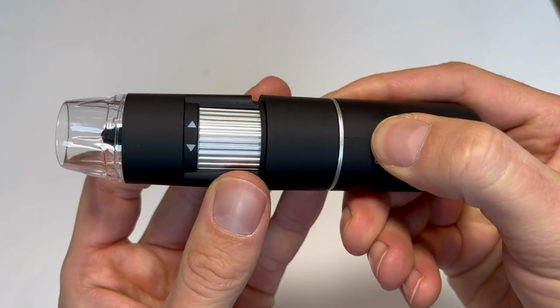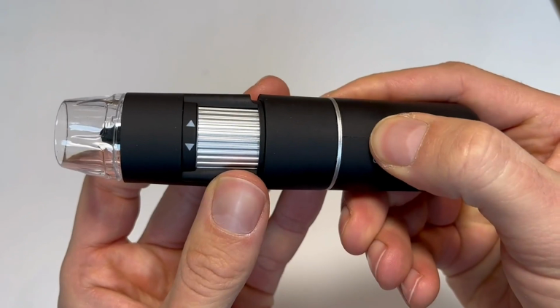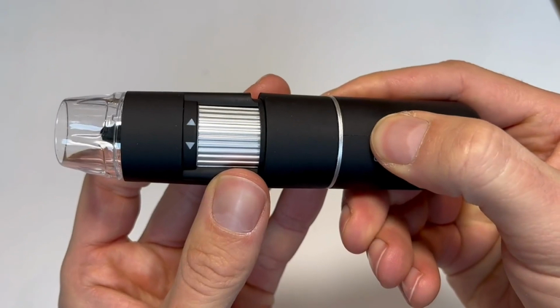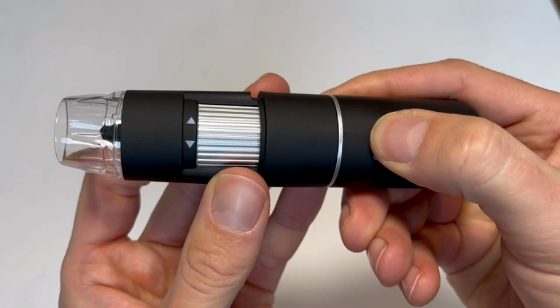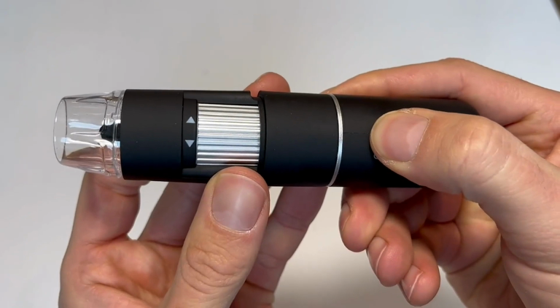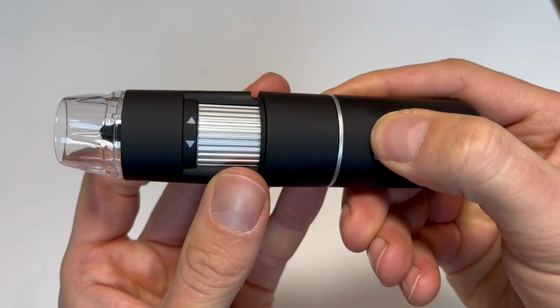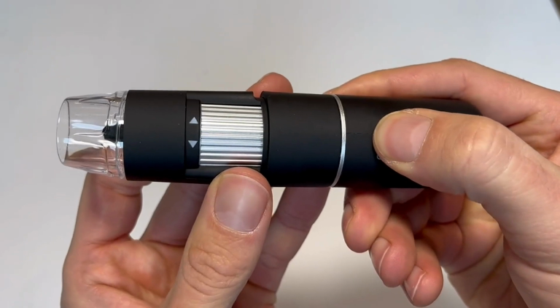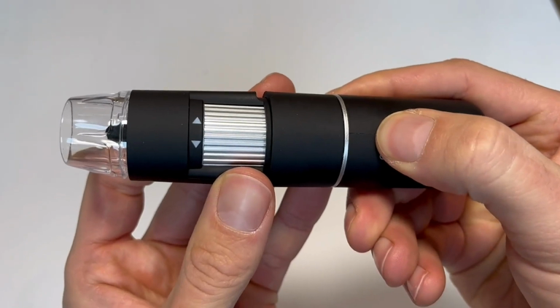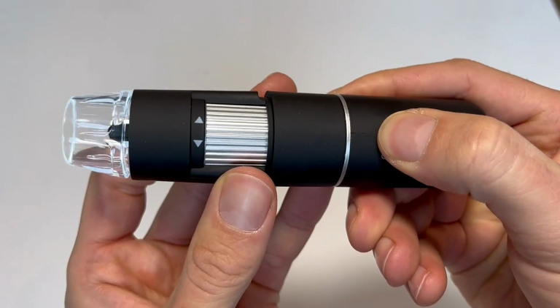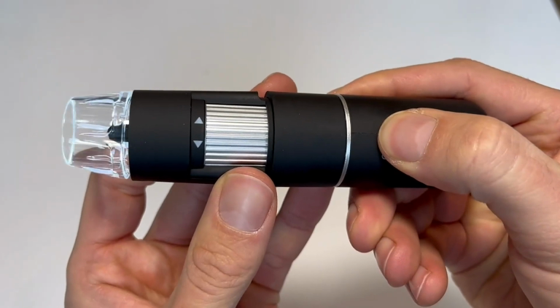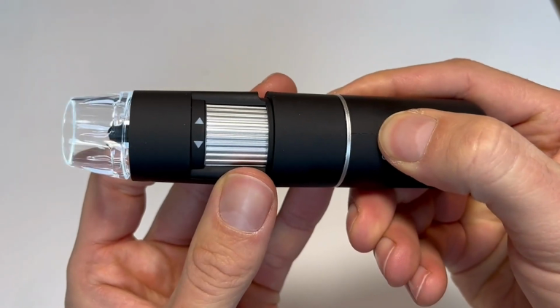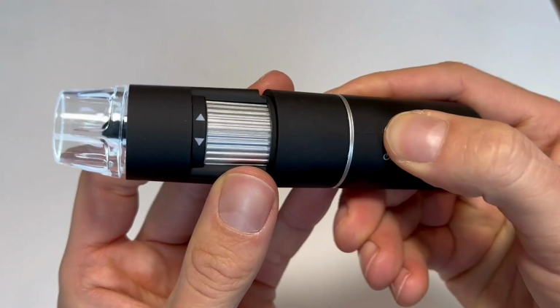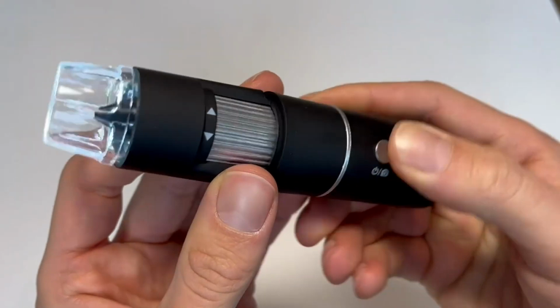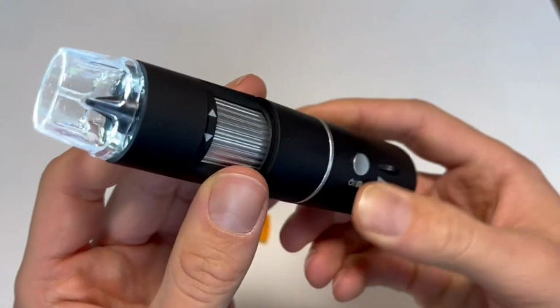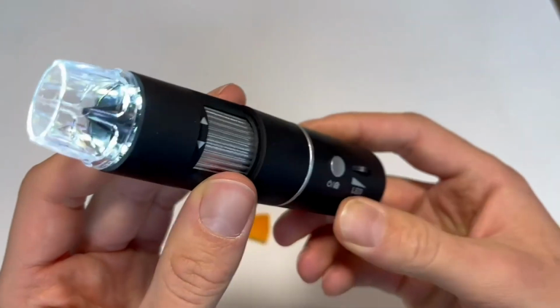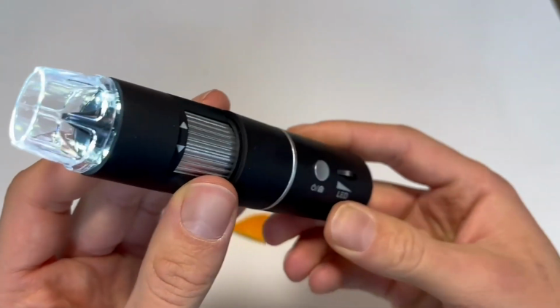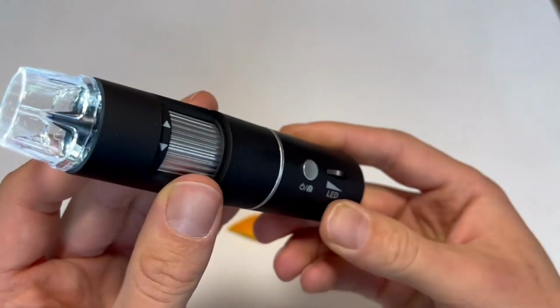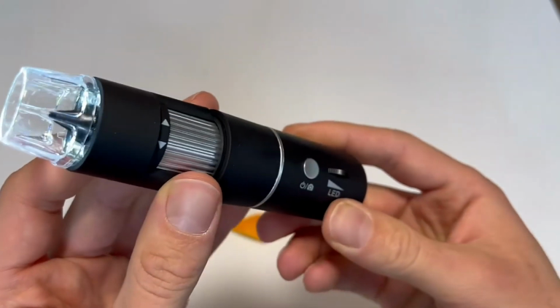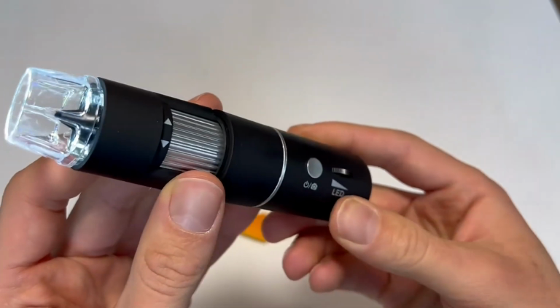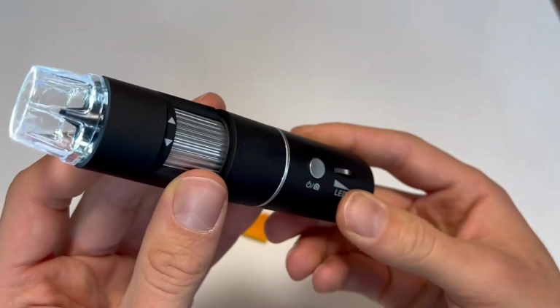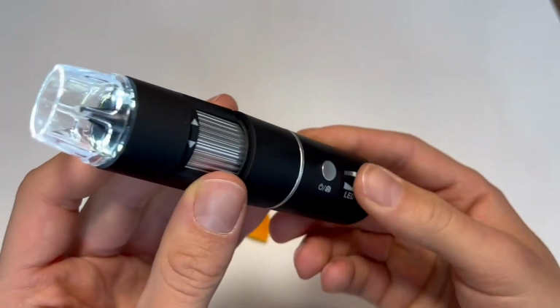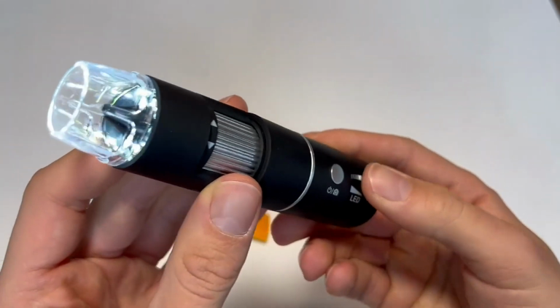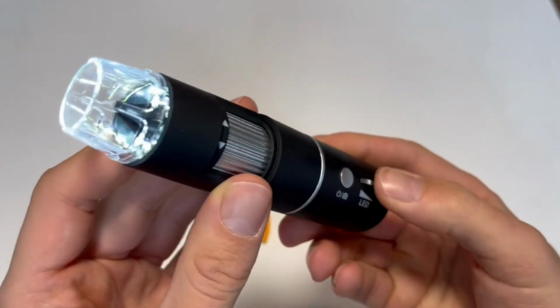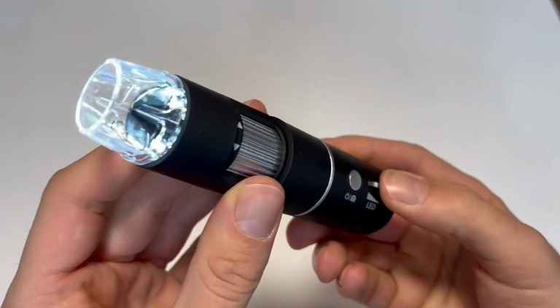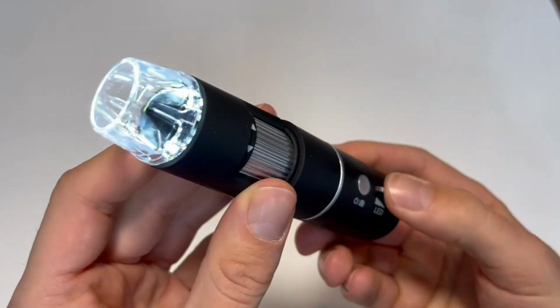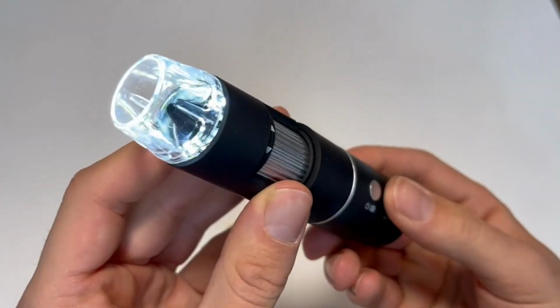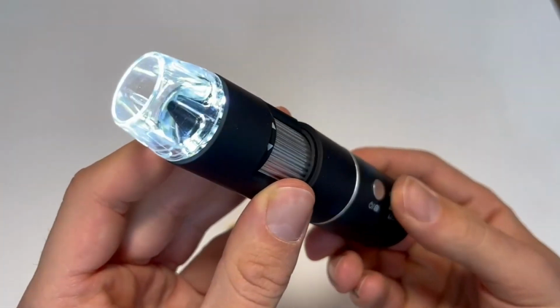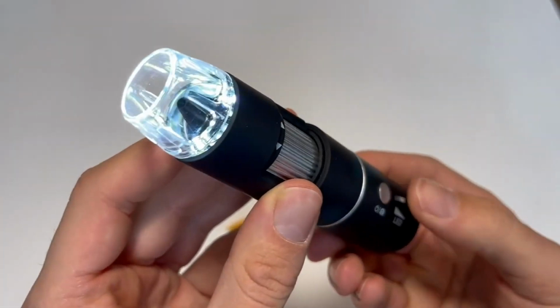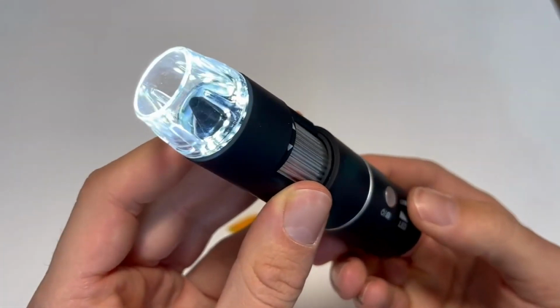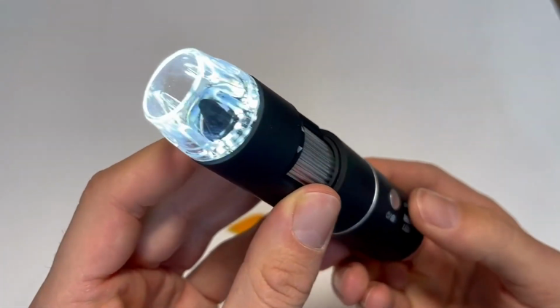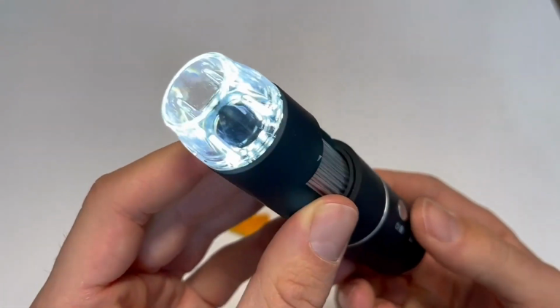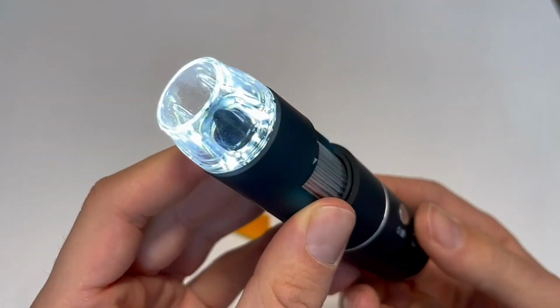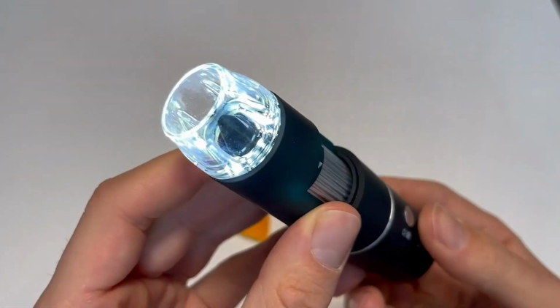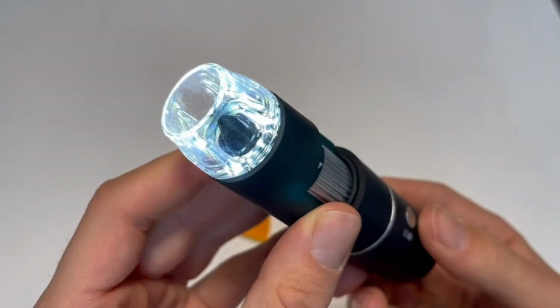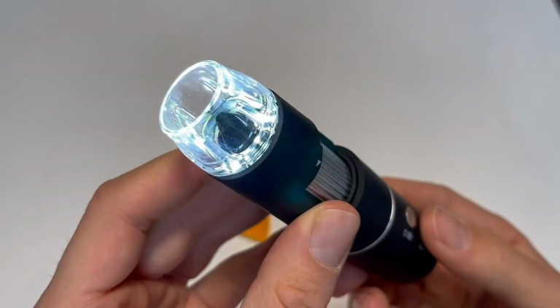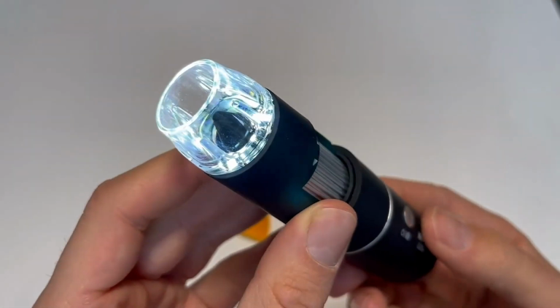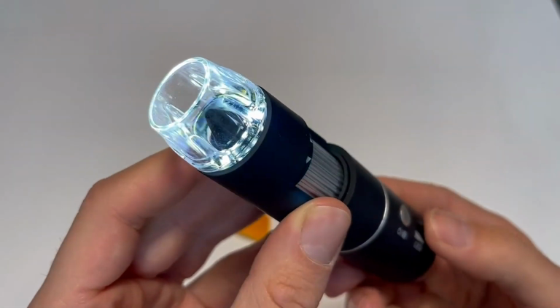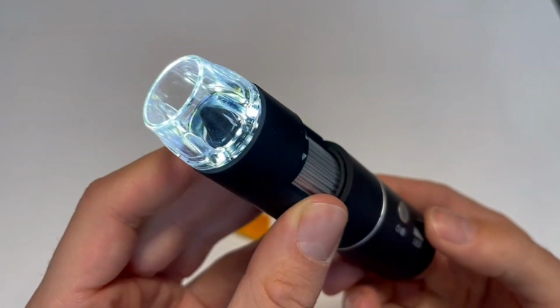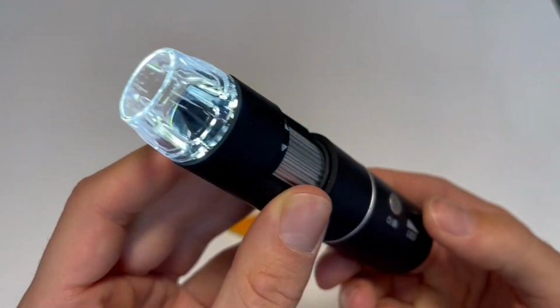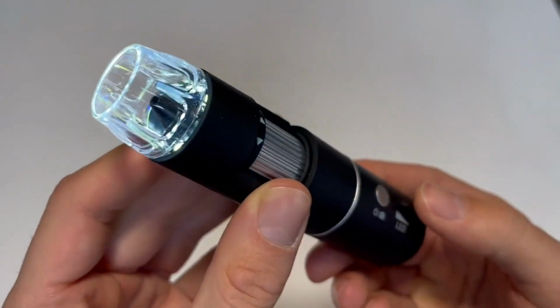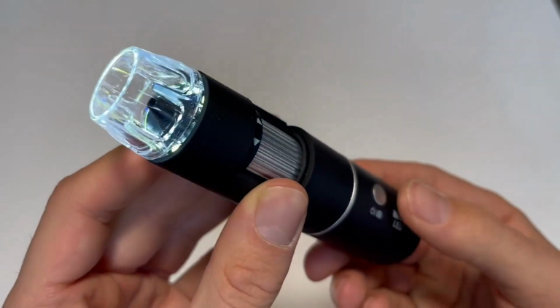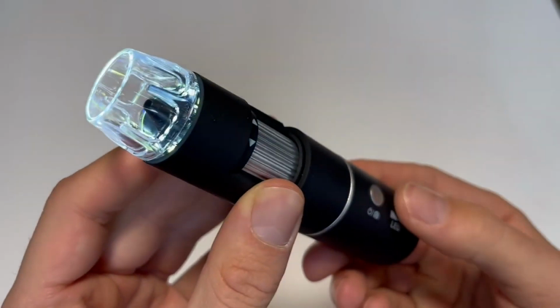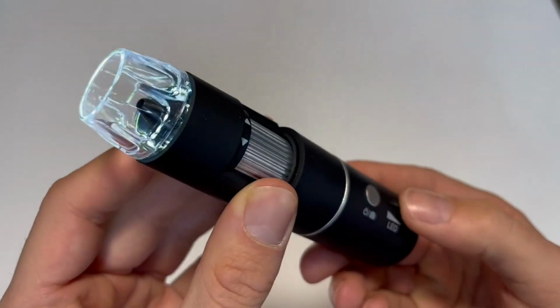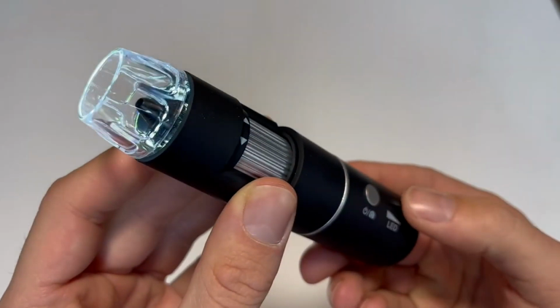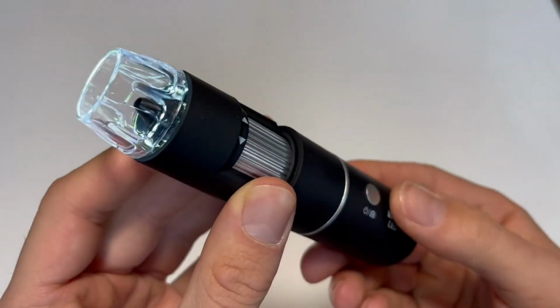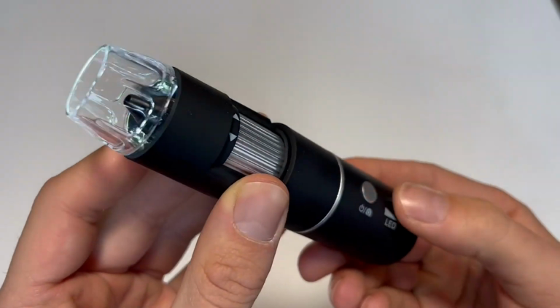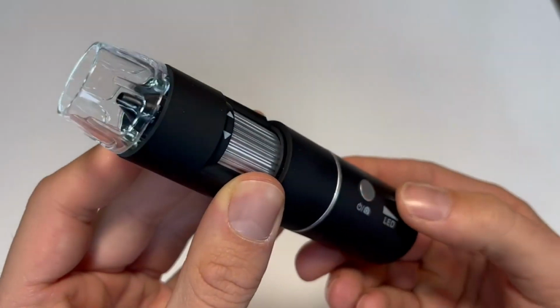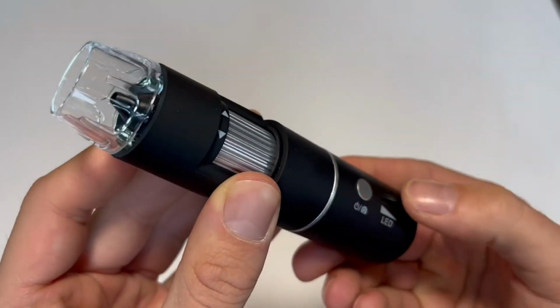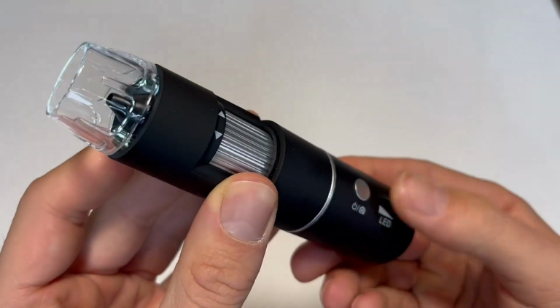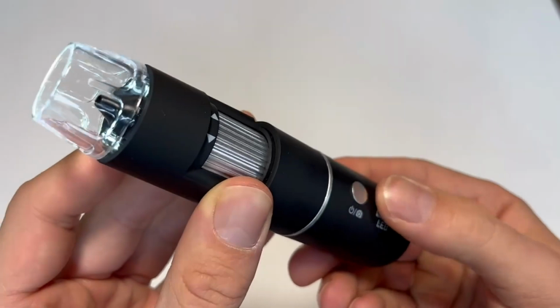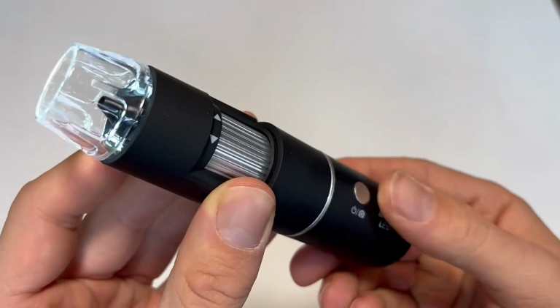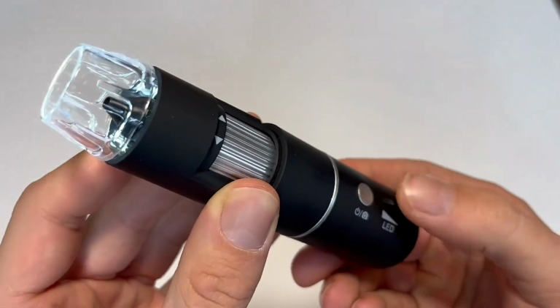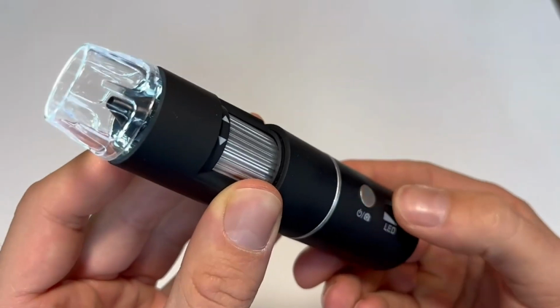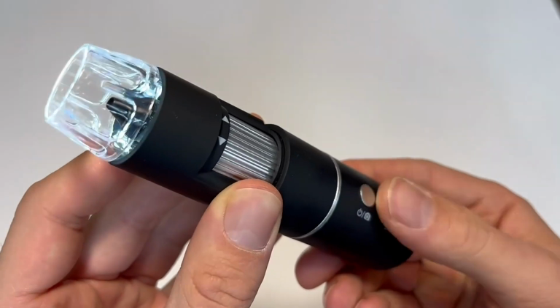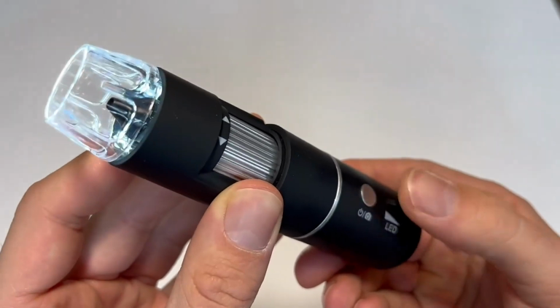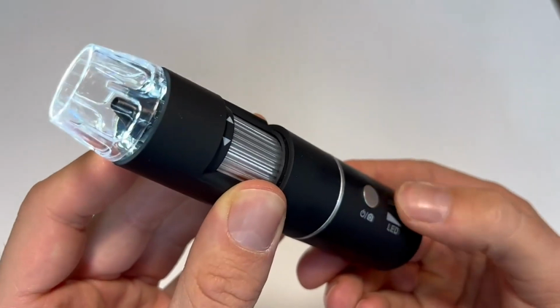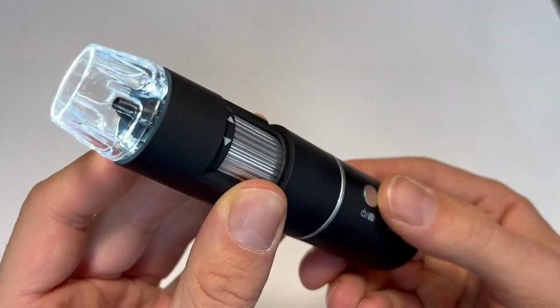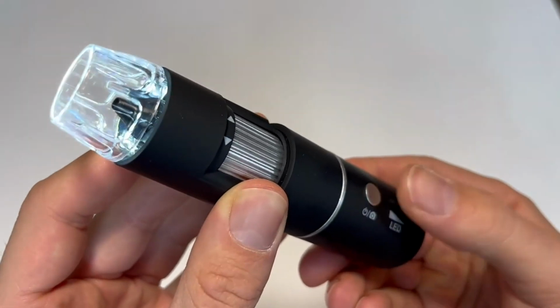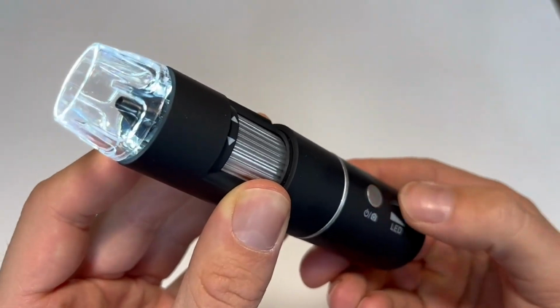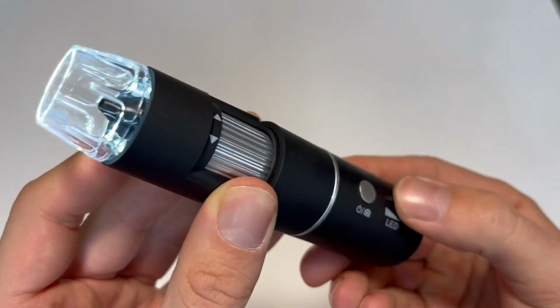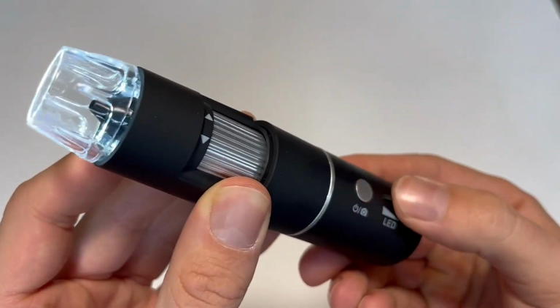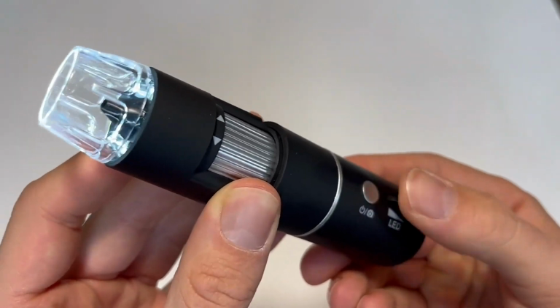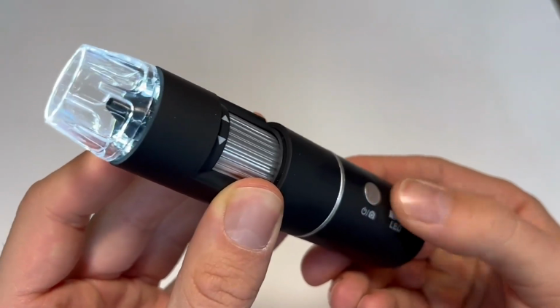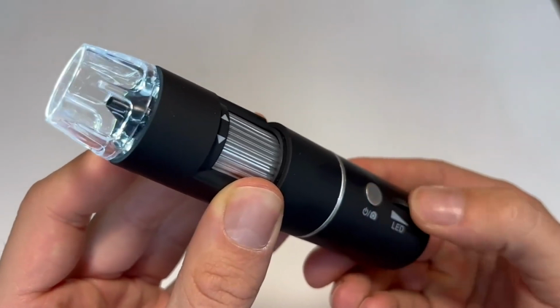So you can see to turn it on, you need to hold down the power button for a few seconds, and you do have that LED control to be able to control the light.